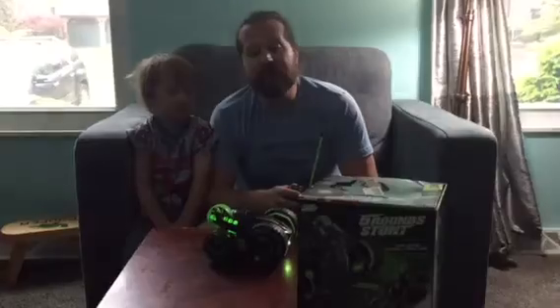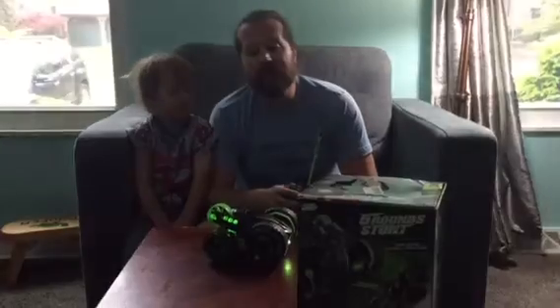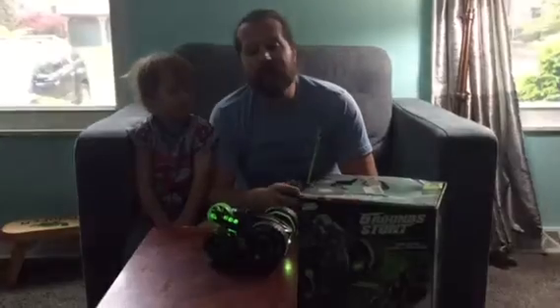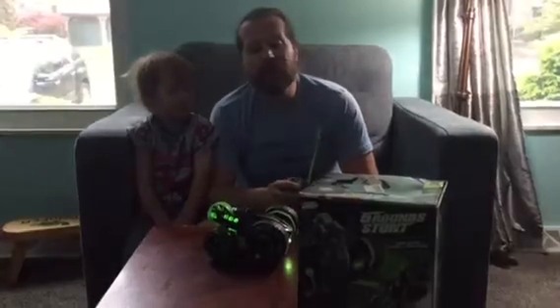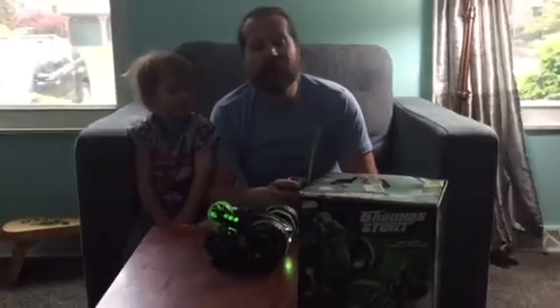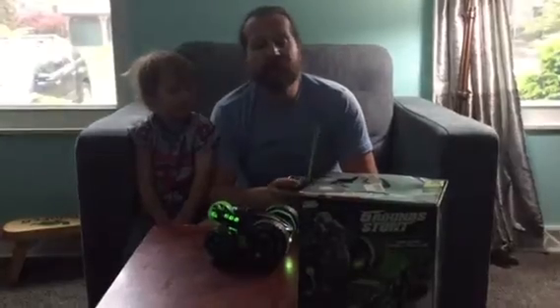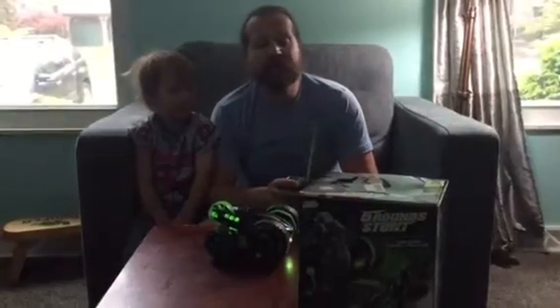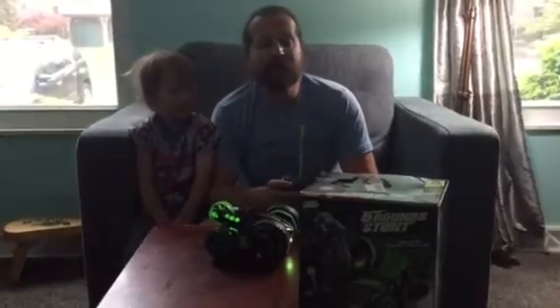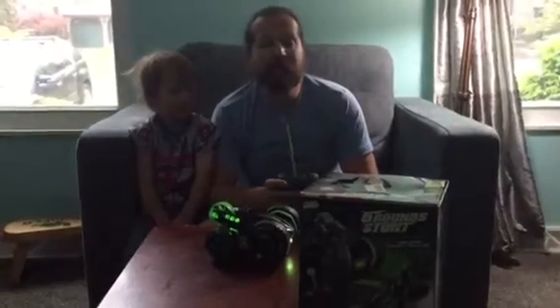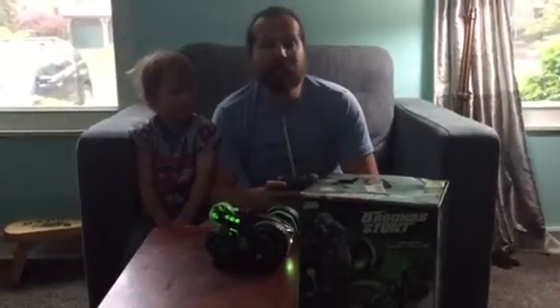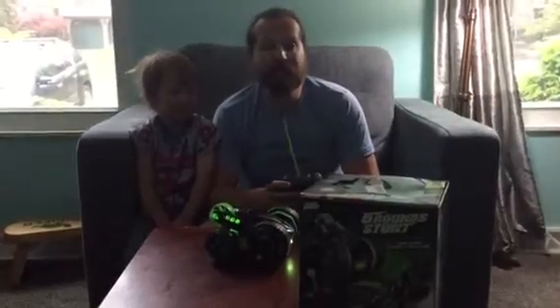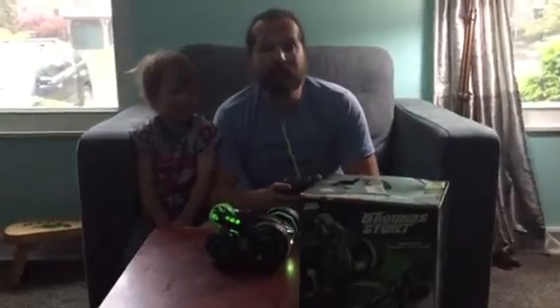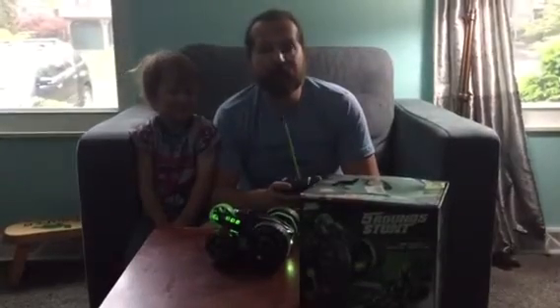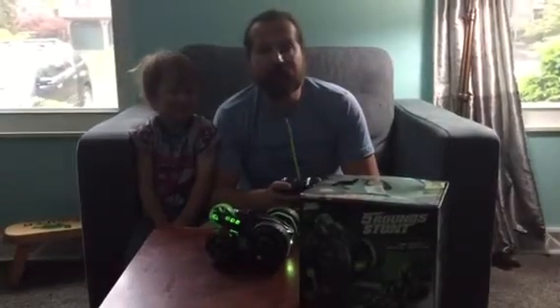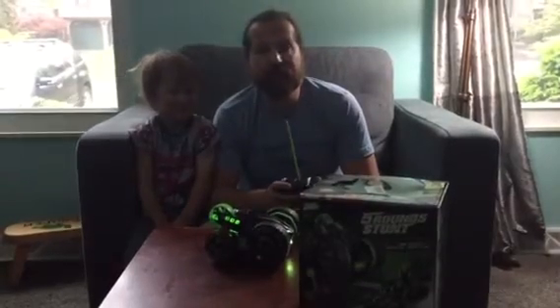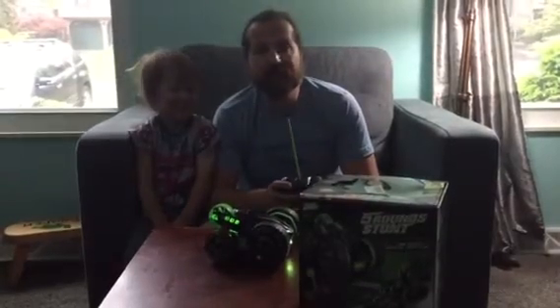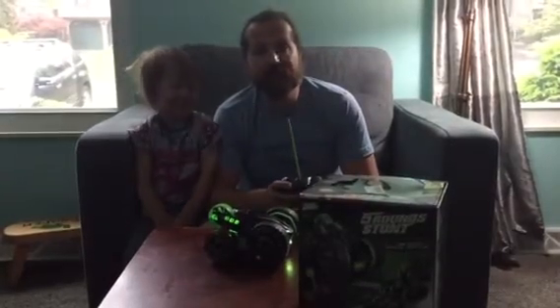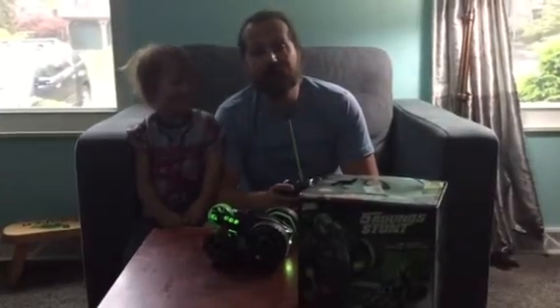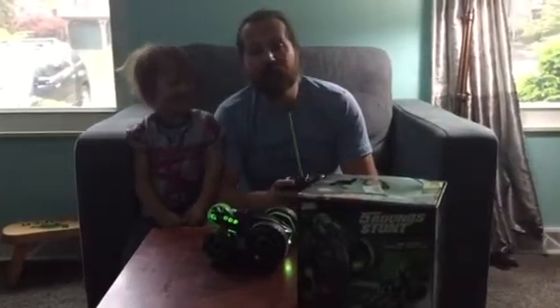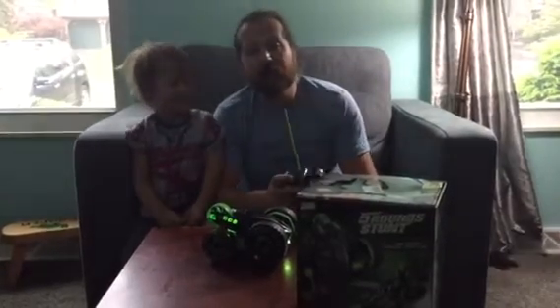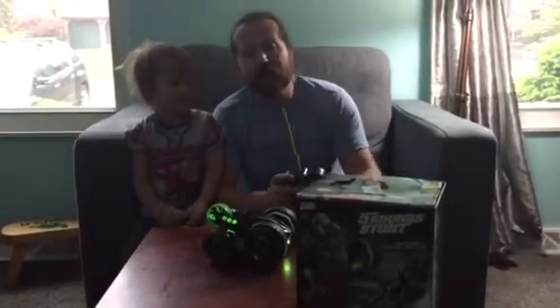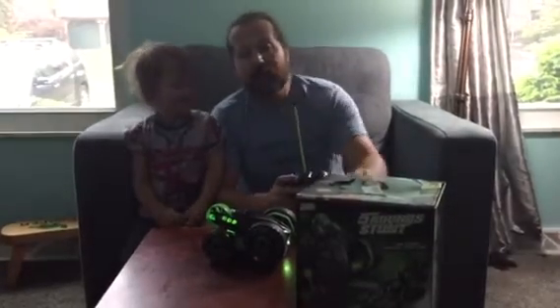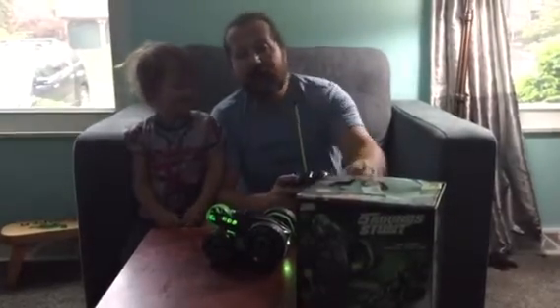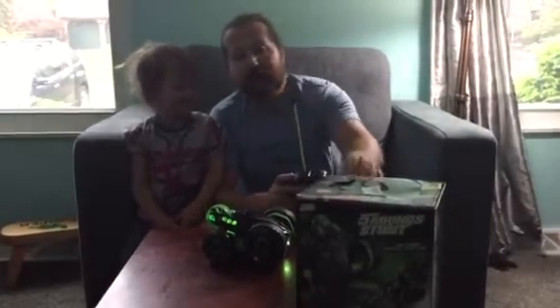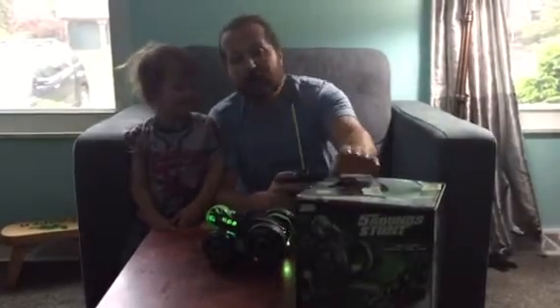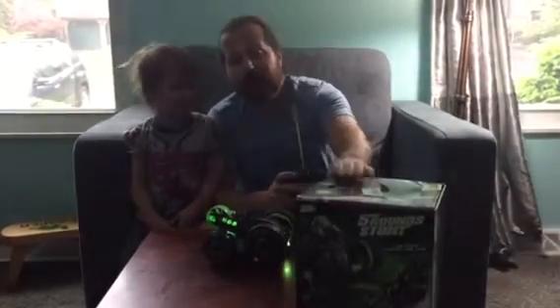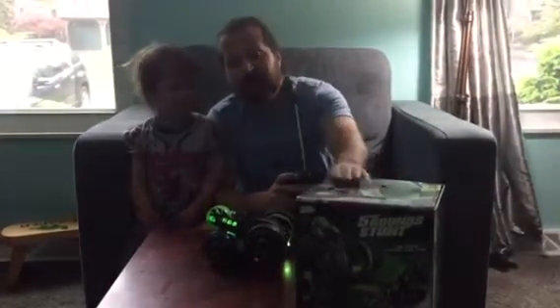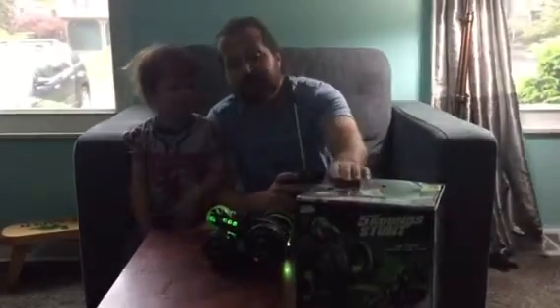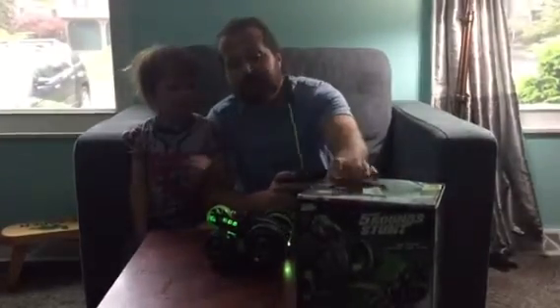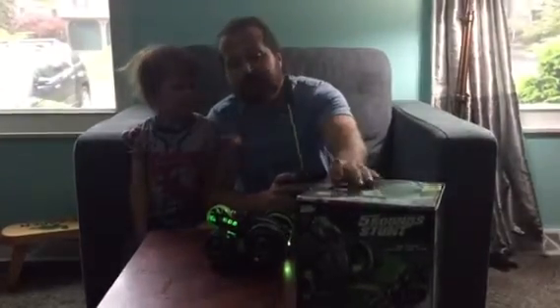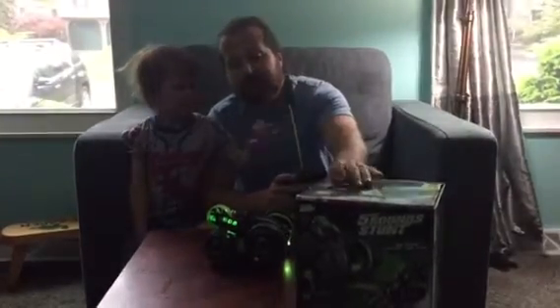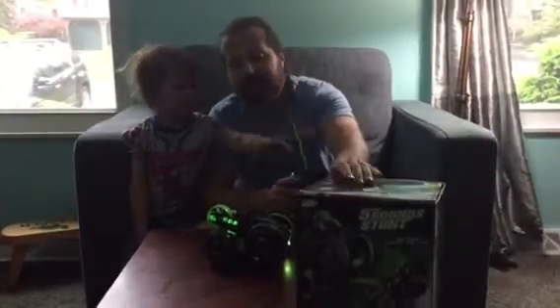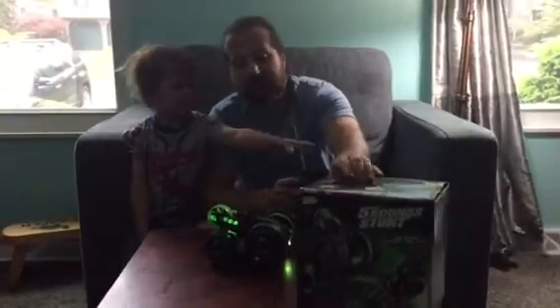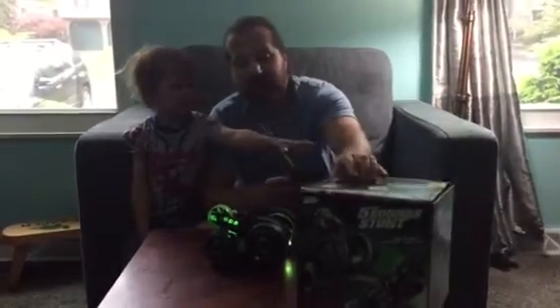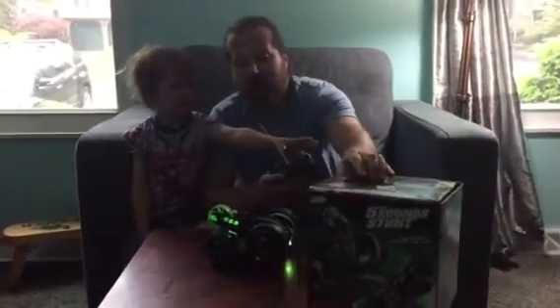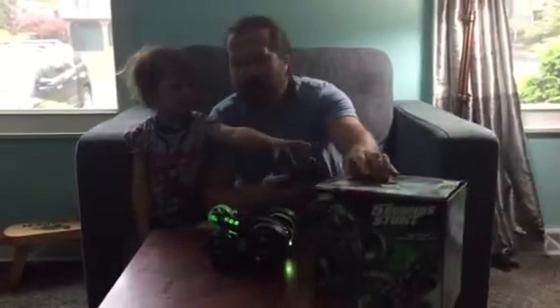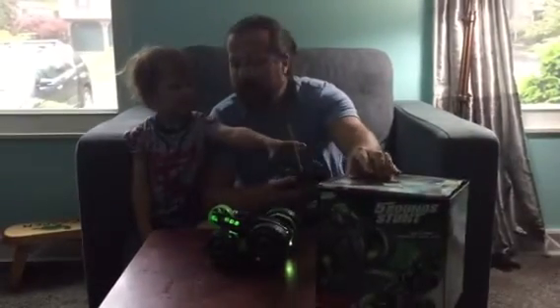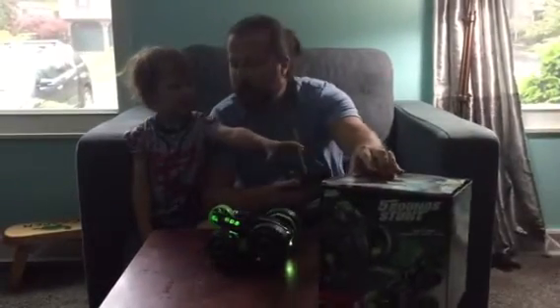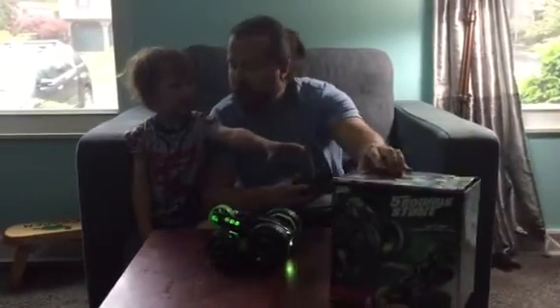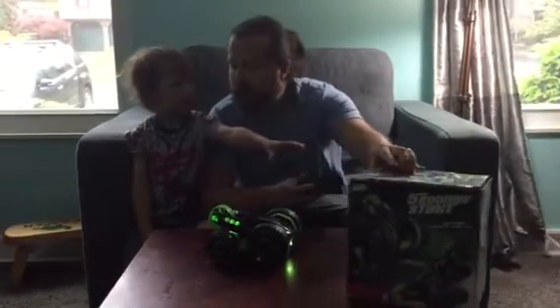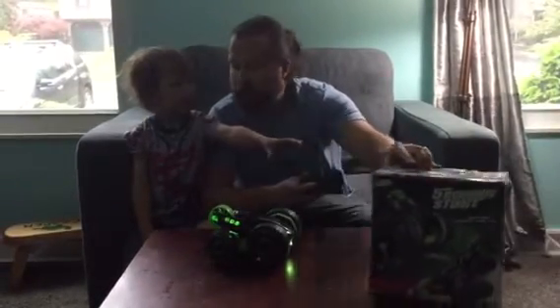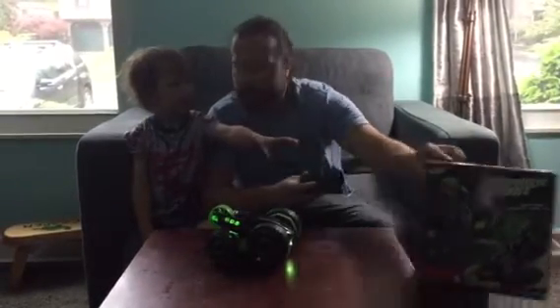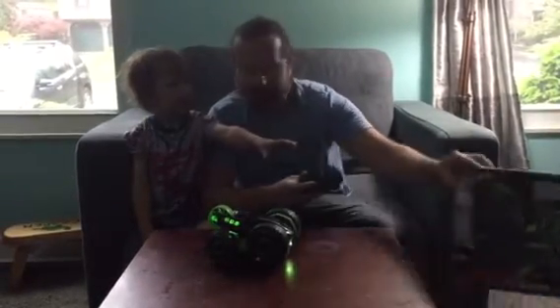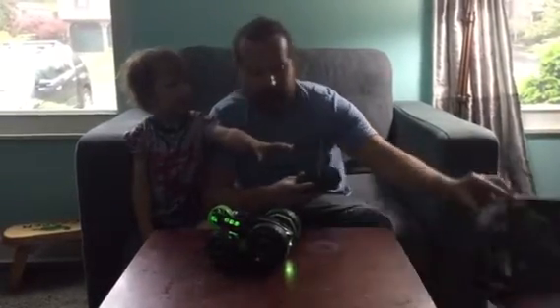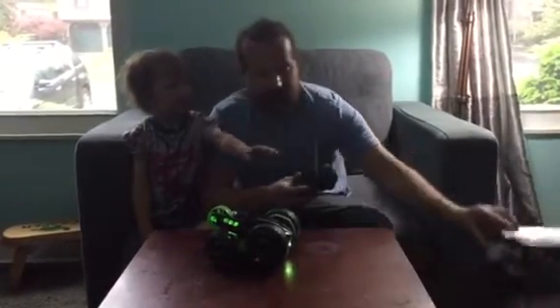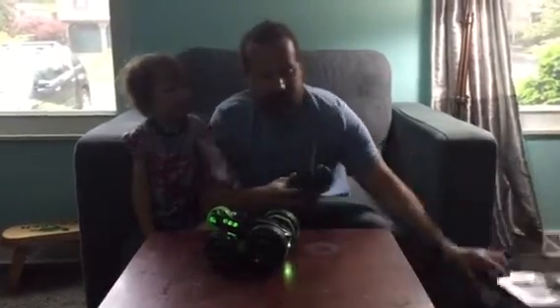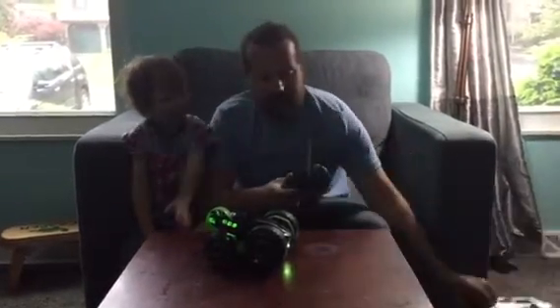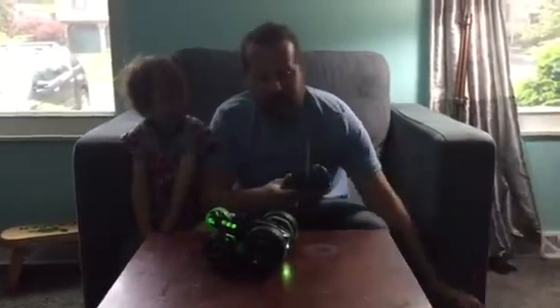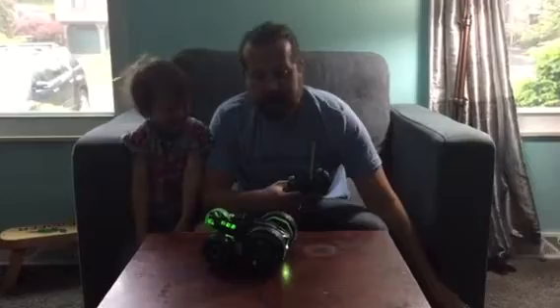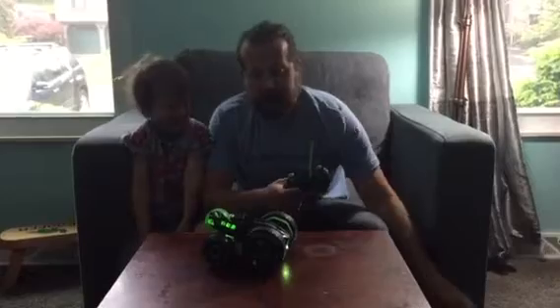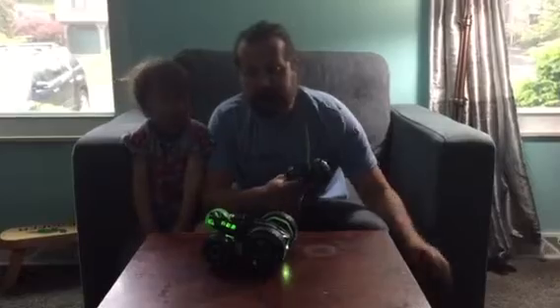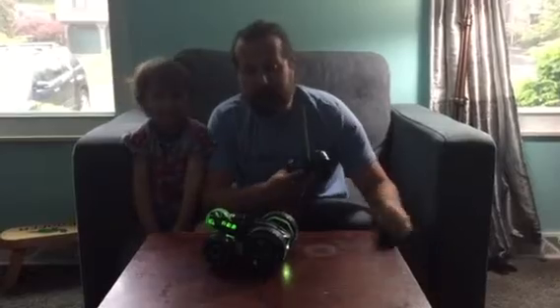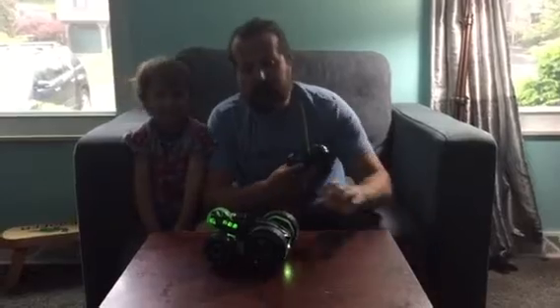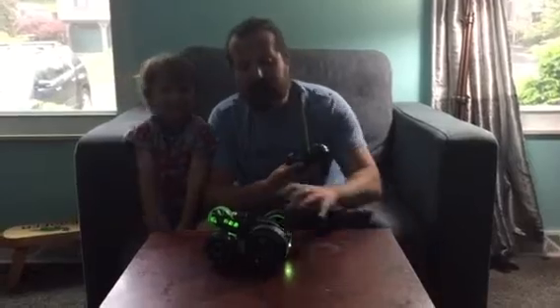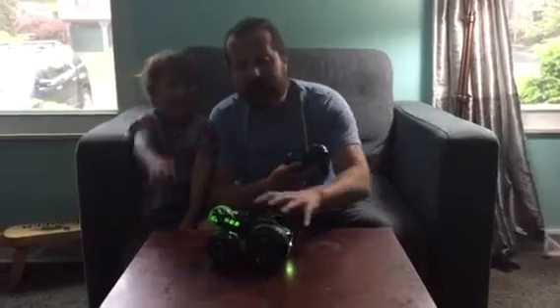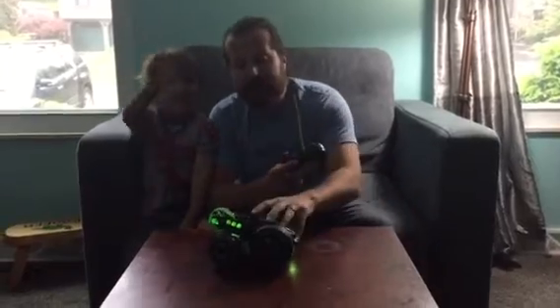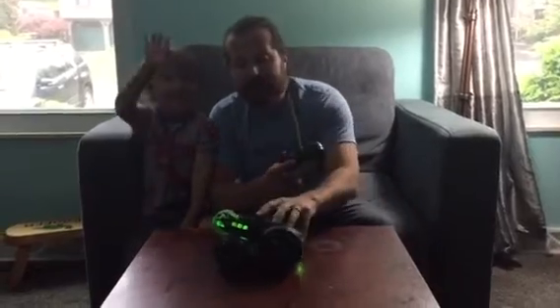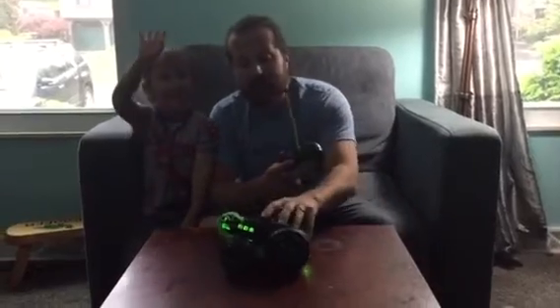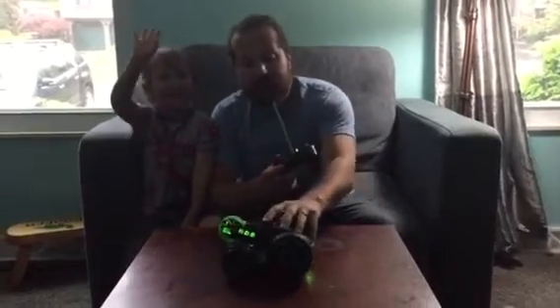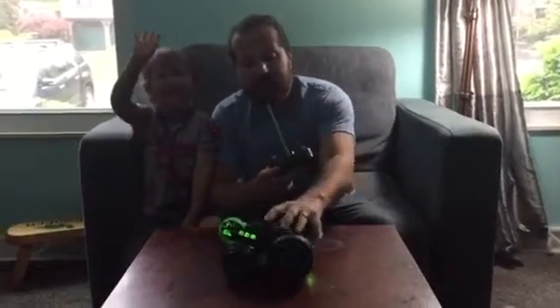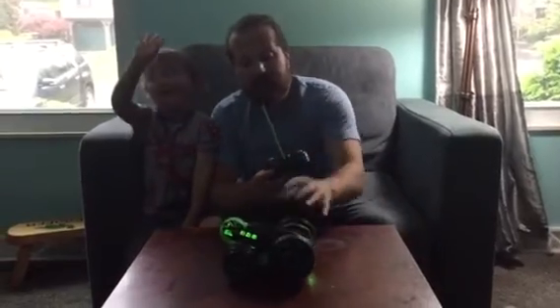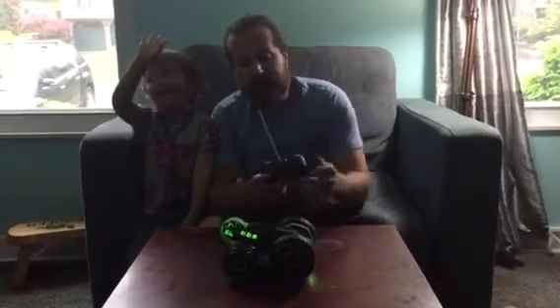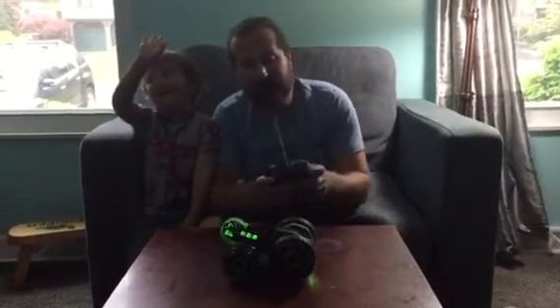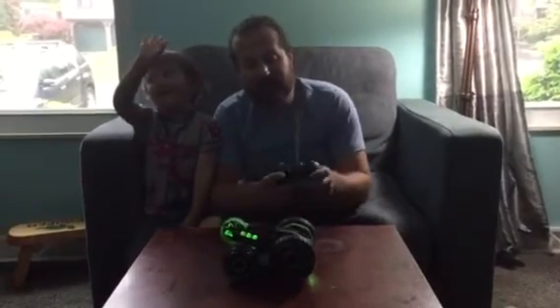Hey everybody, welcome to Non-Perfect Parenting's review of the Five Round Stunts Car. Hold on, buddy — I'm going to show you what it does real quick.